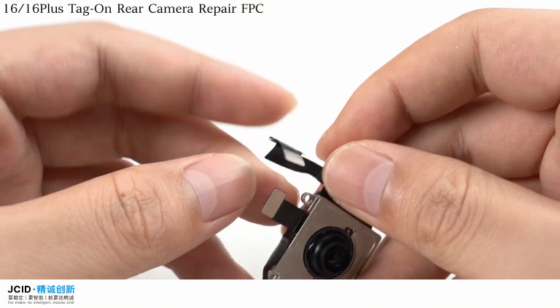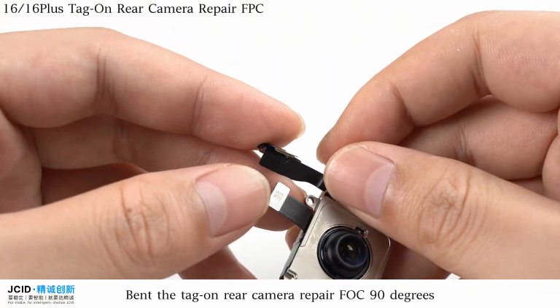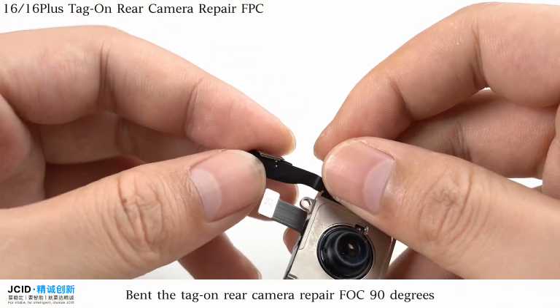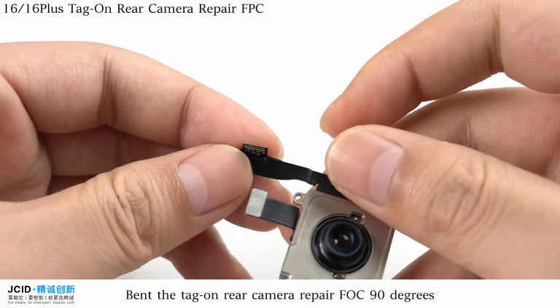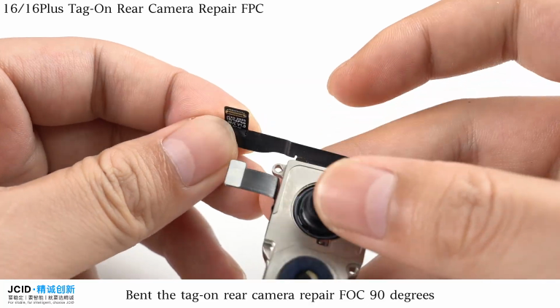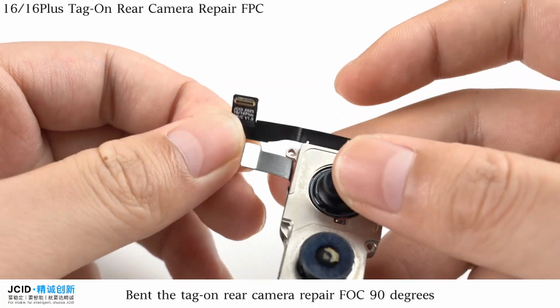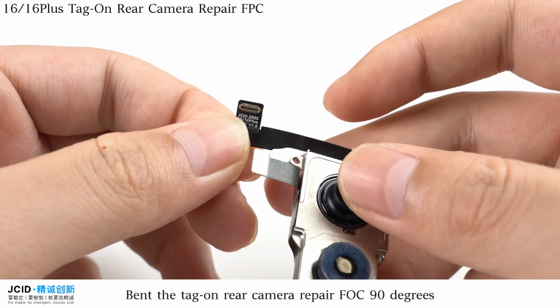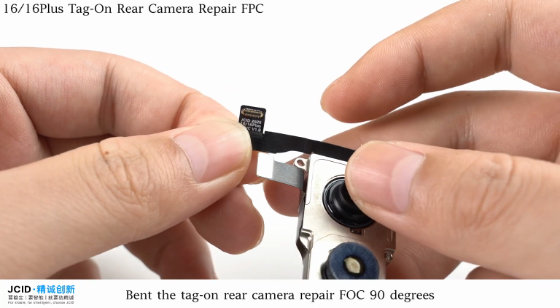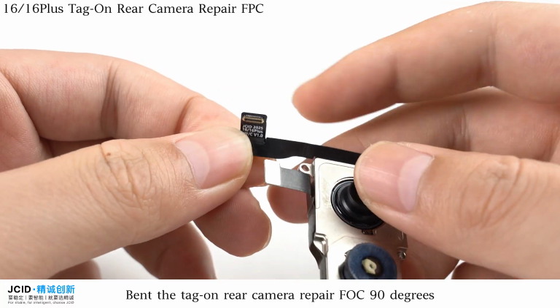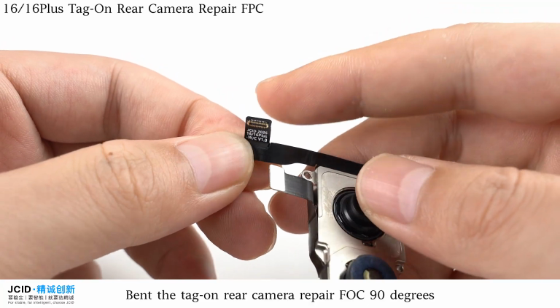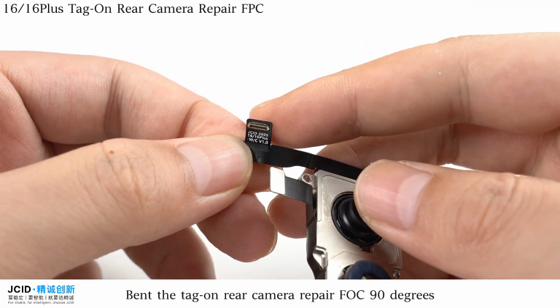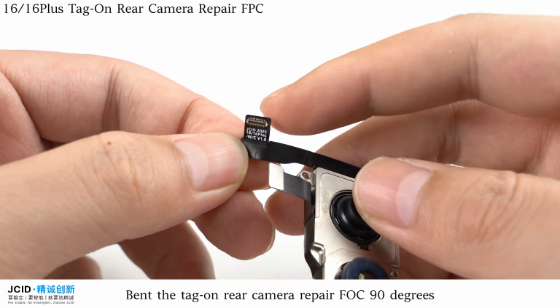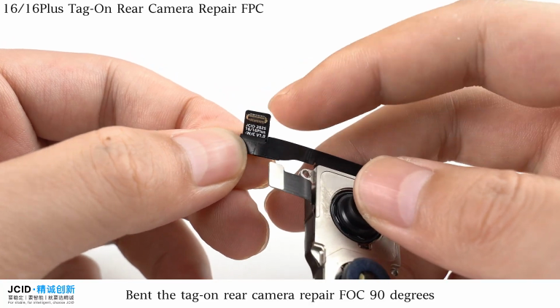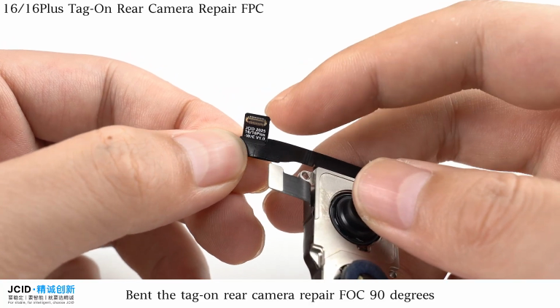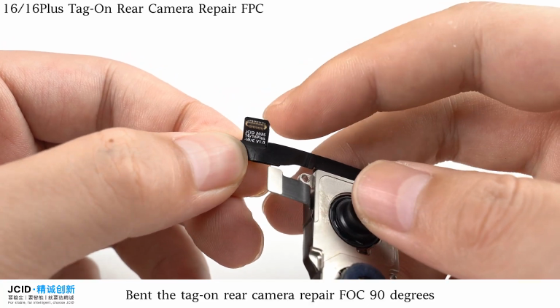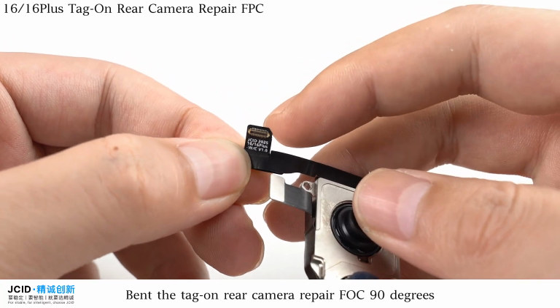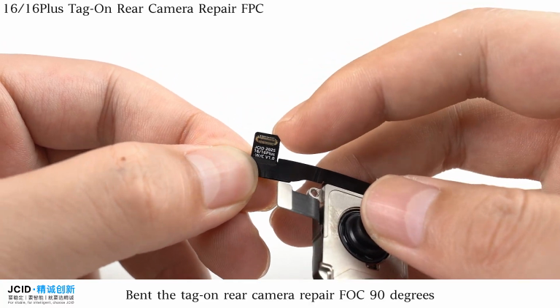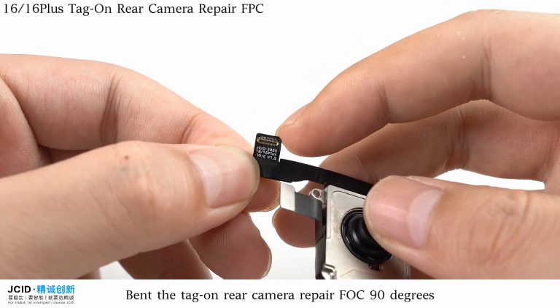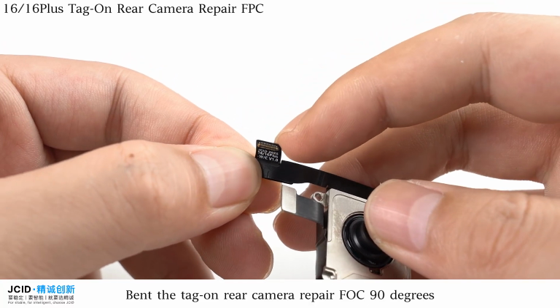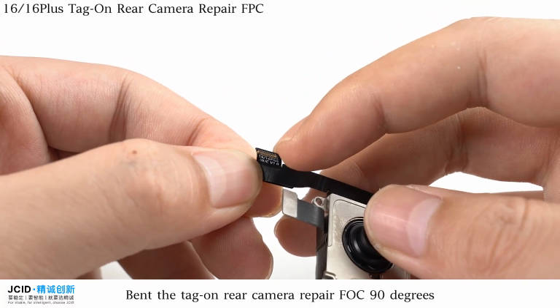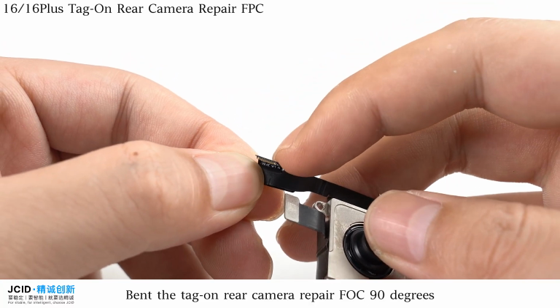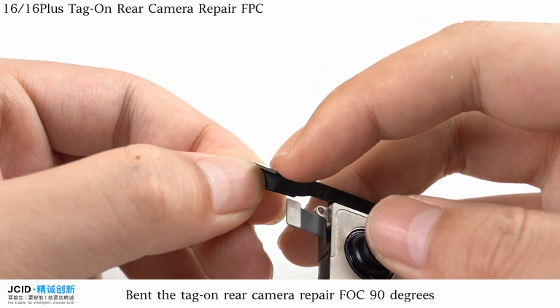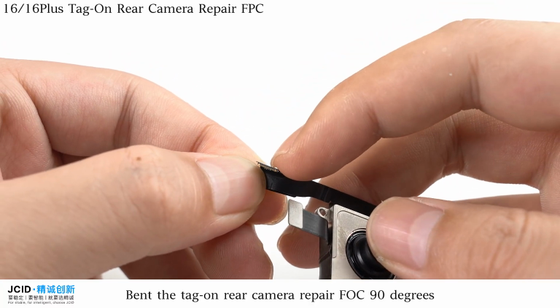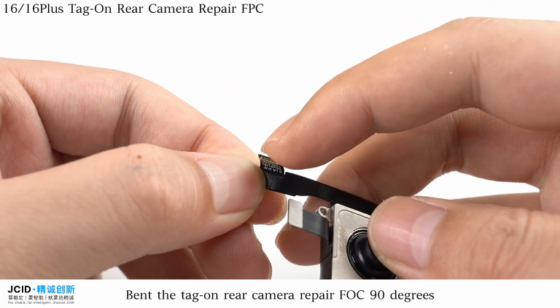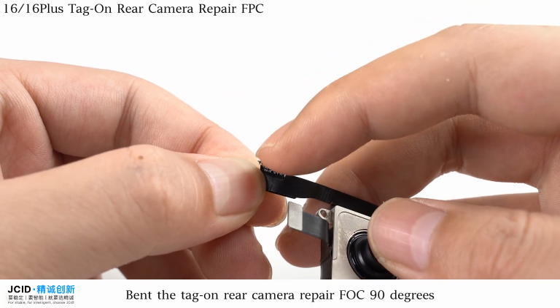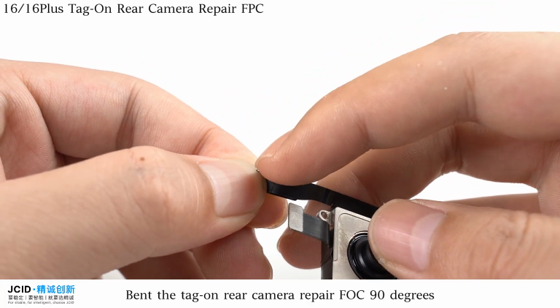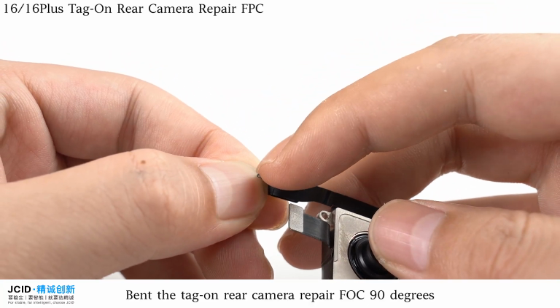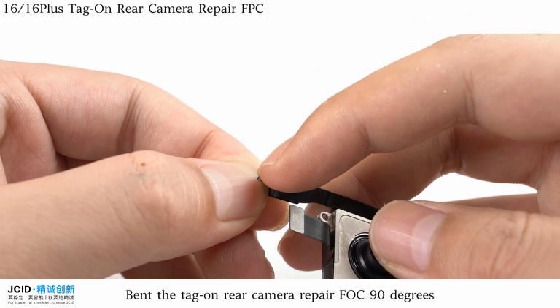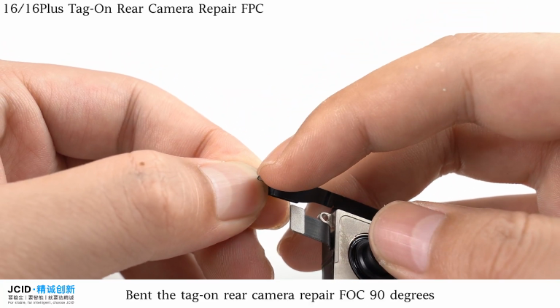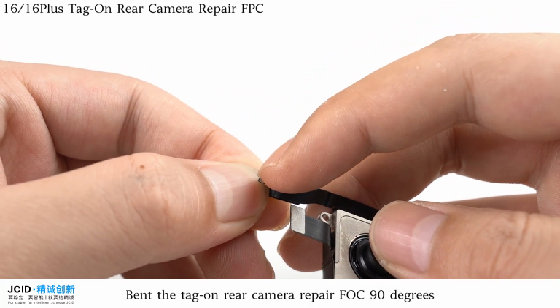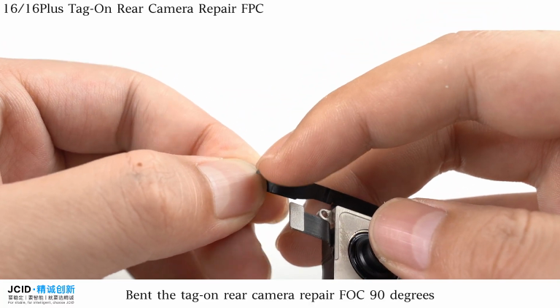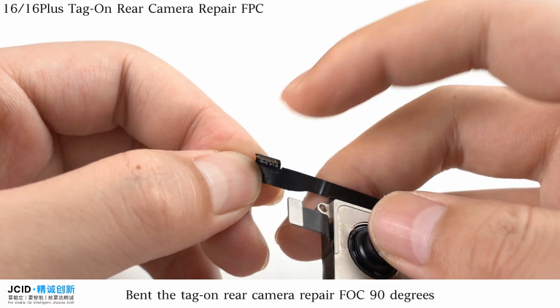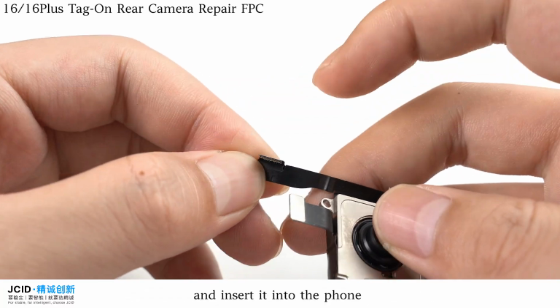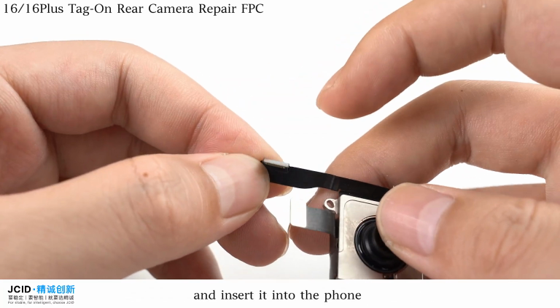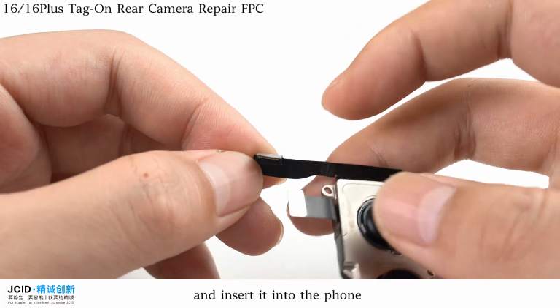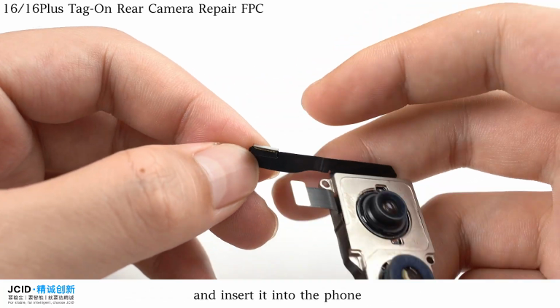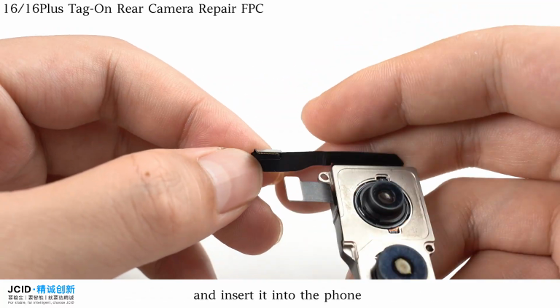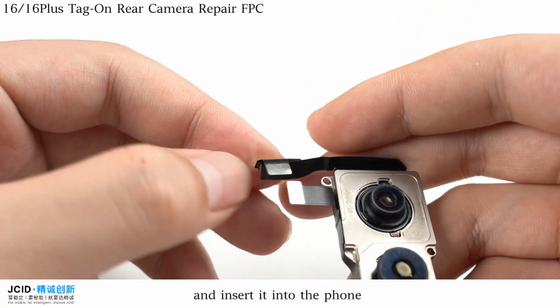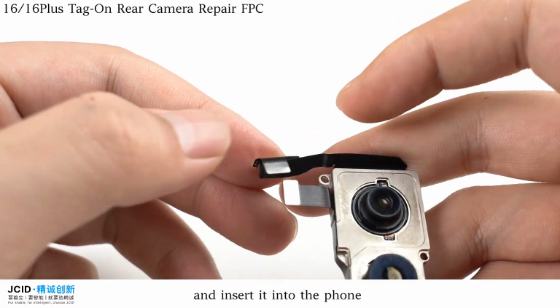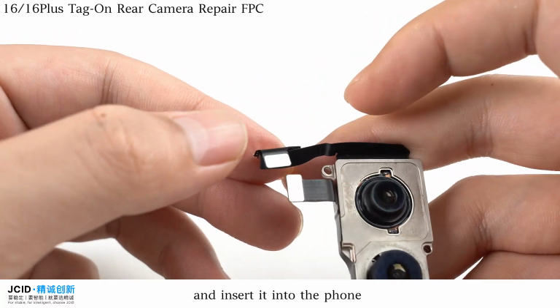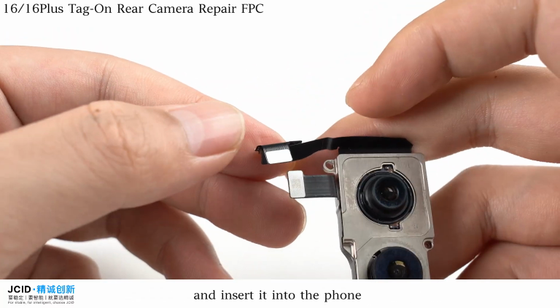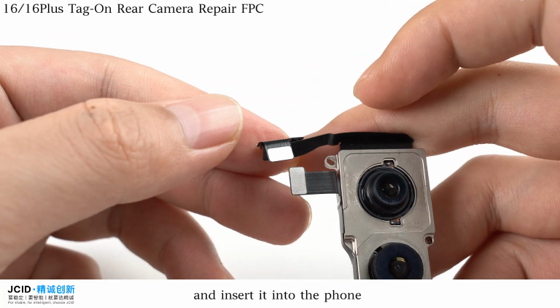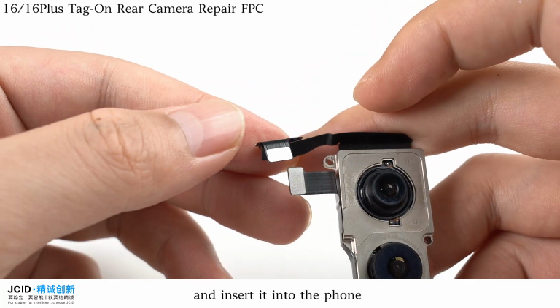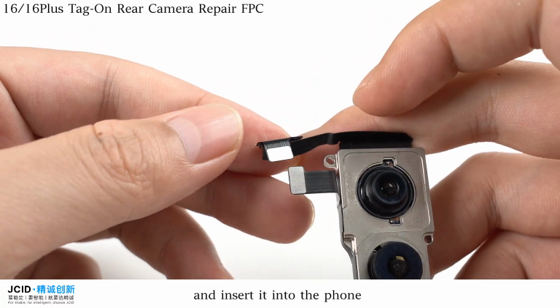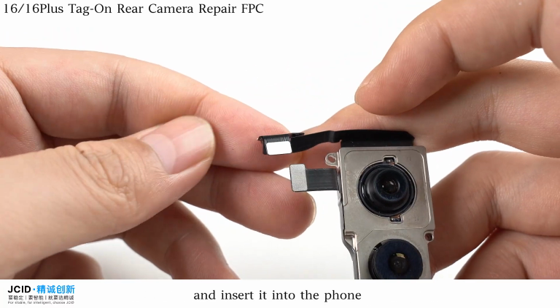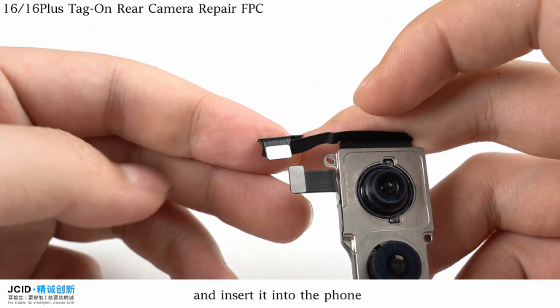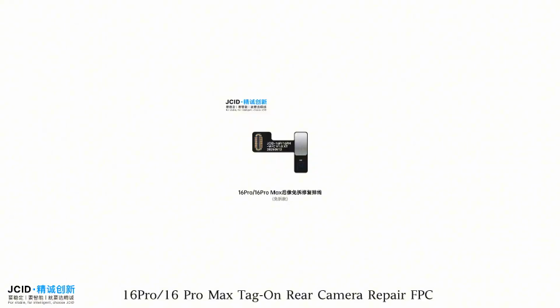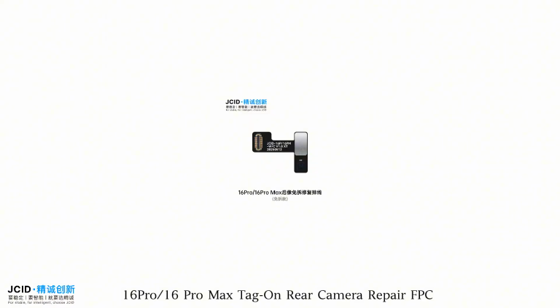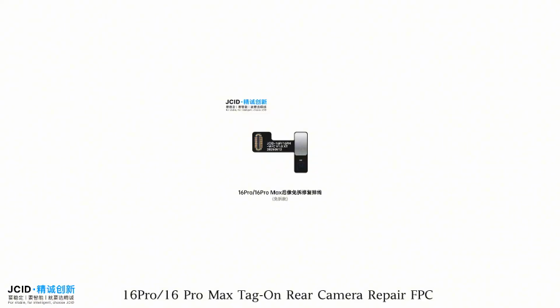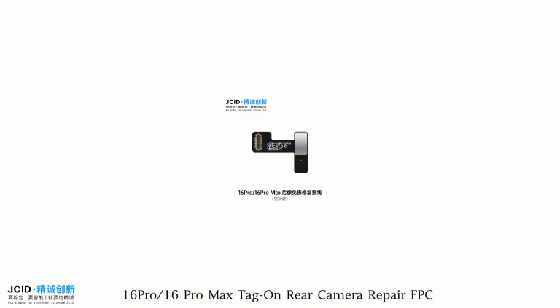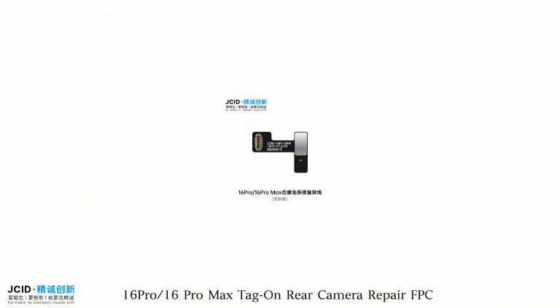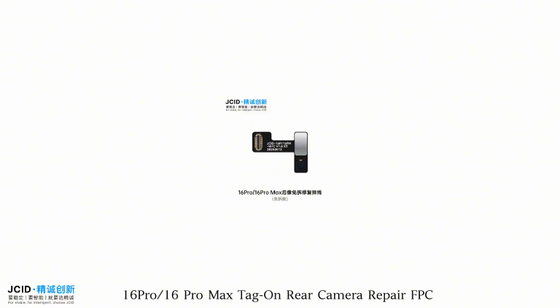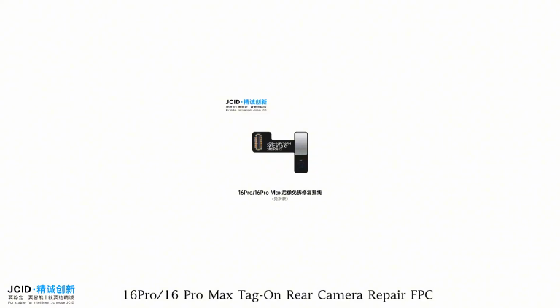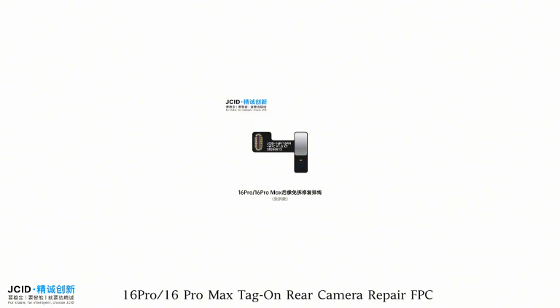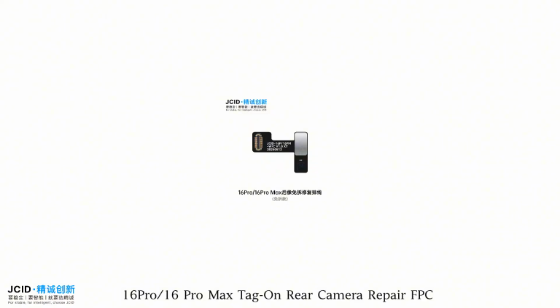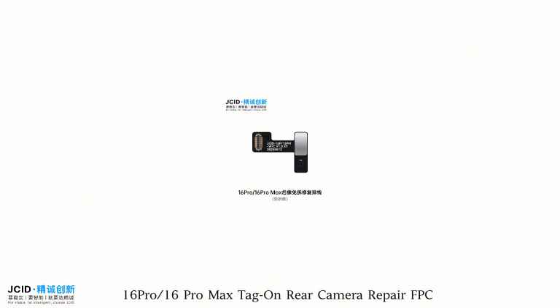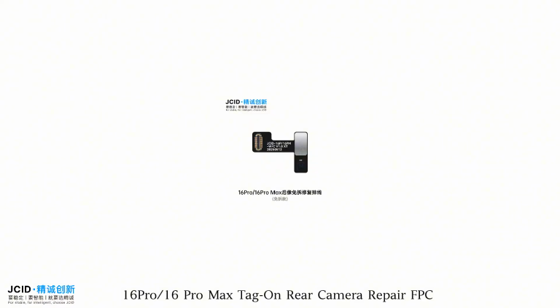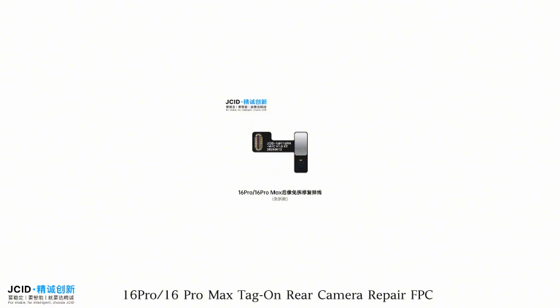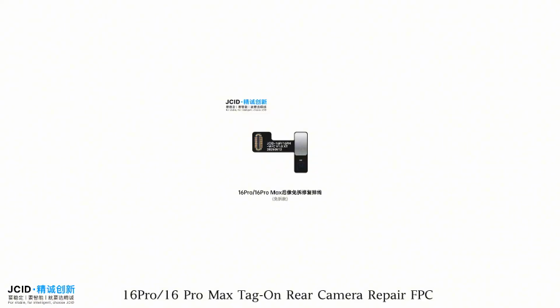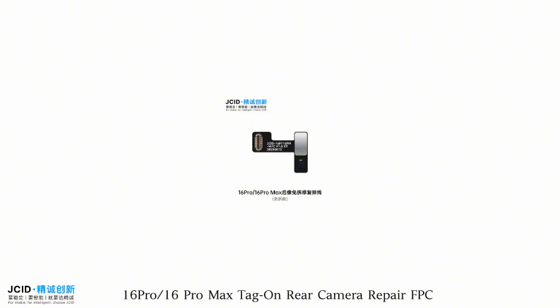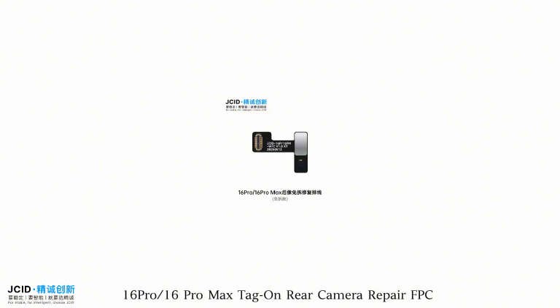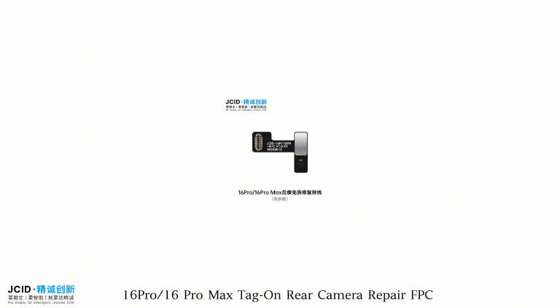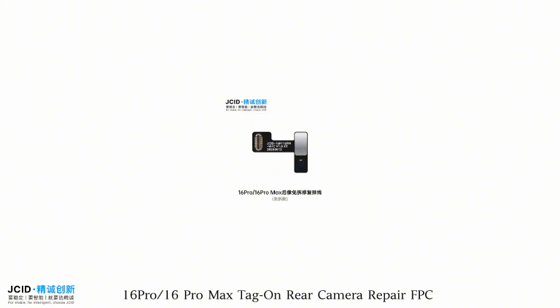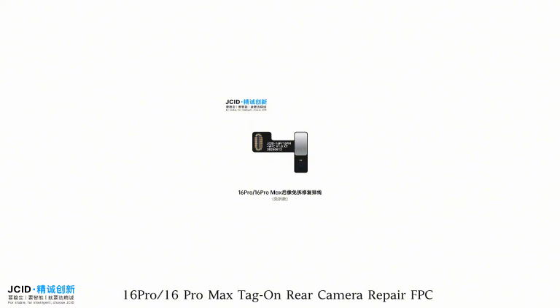Bend the Tag on Rear Camera Repair FPC 90 degrees and insert it into the file.